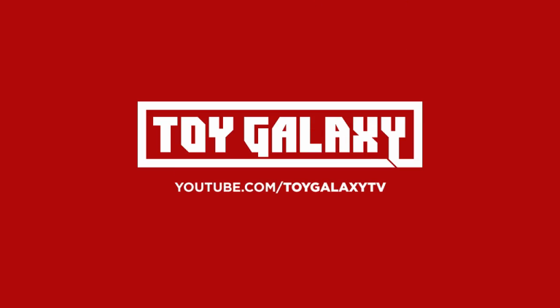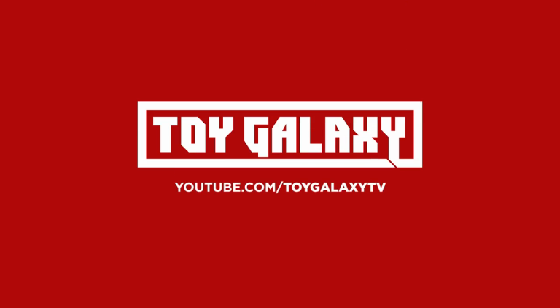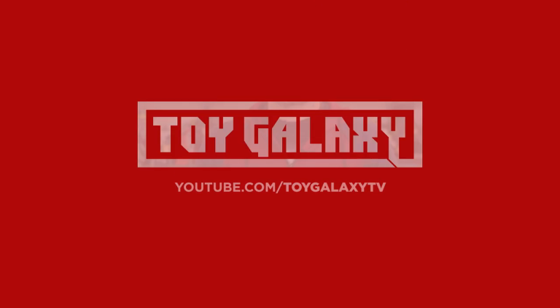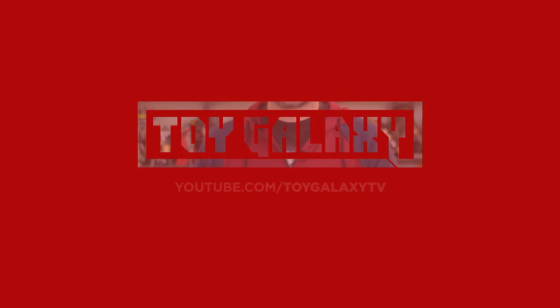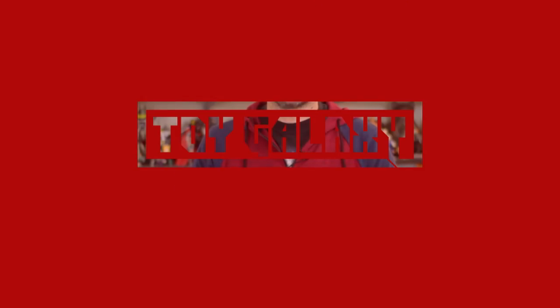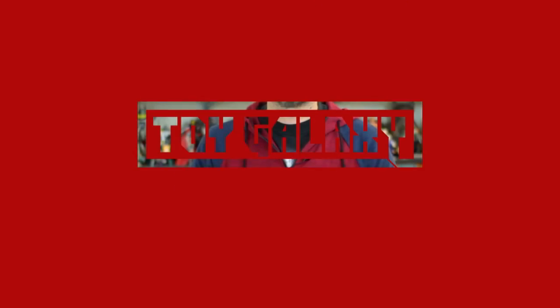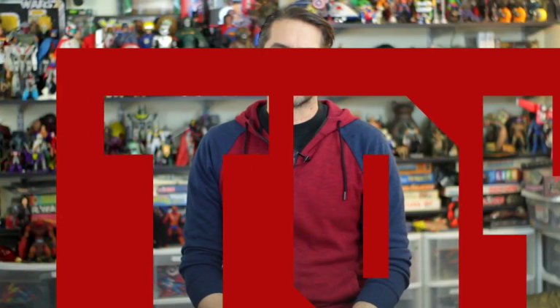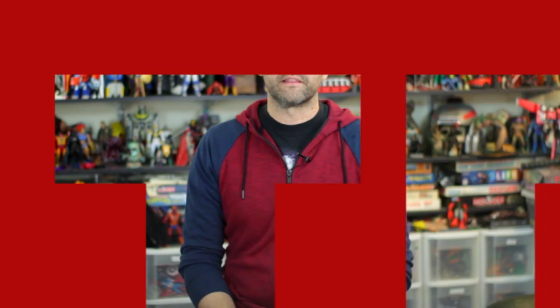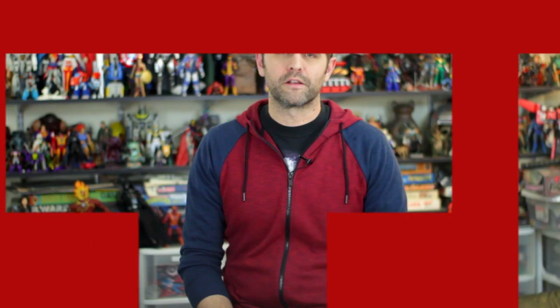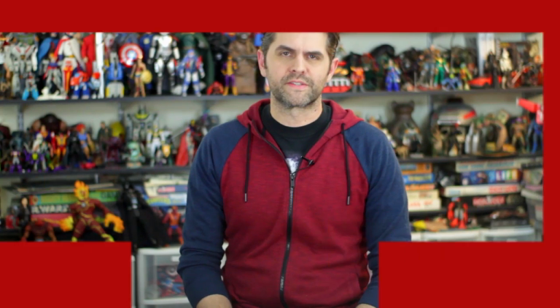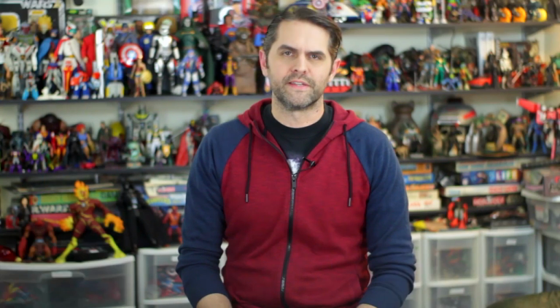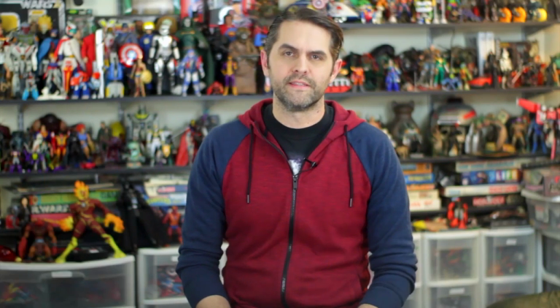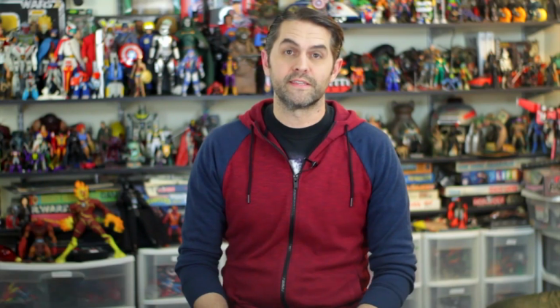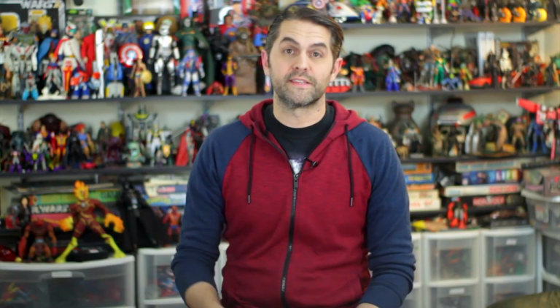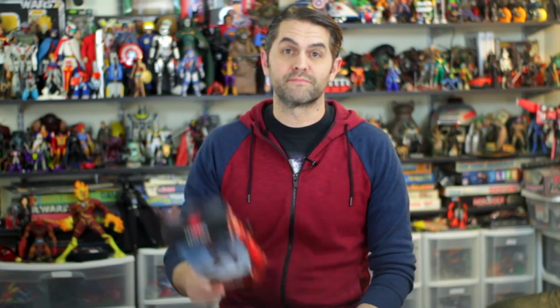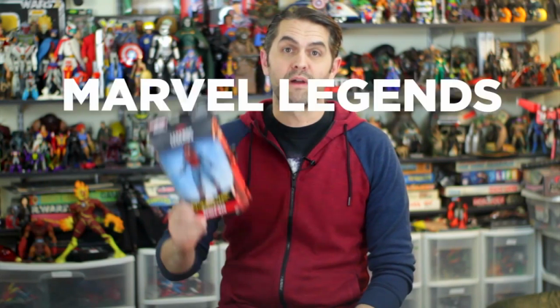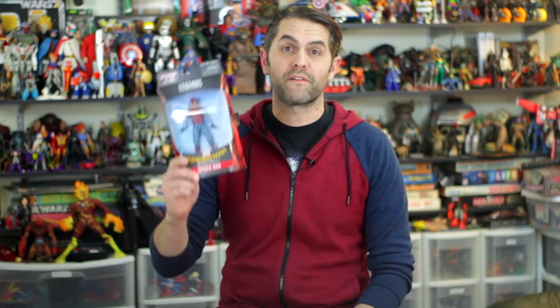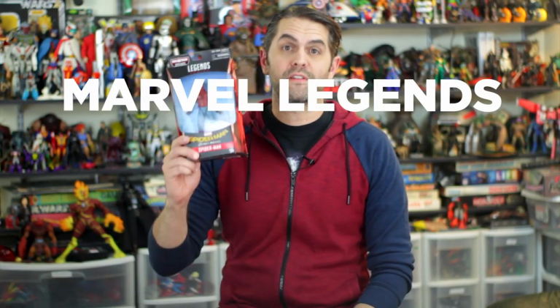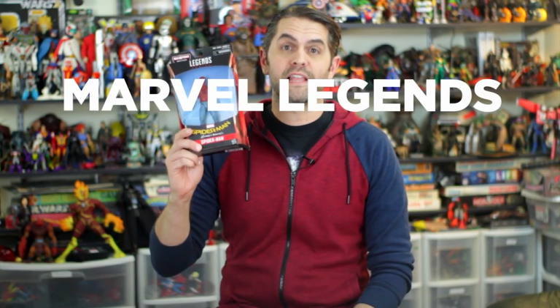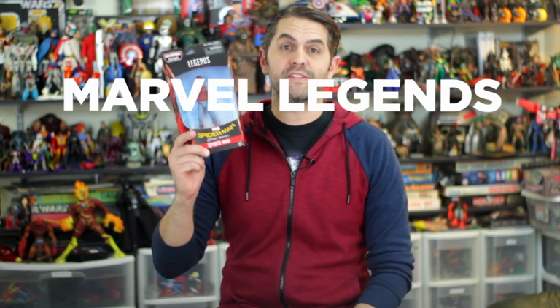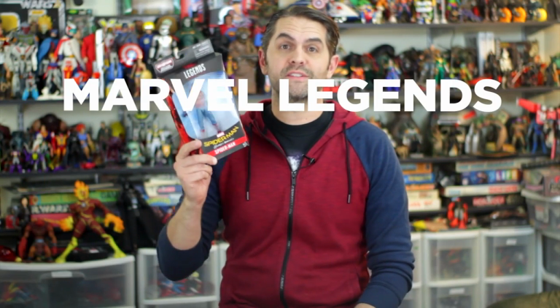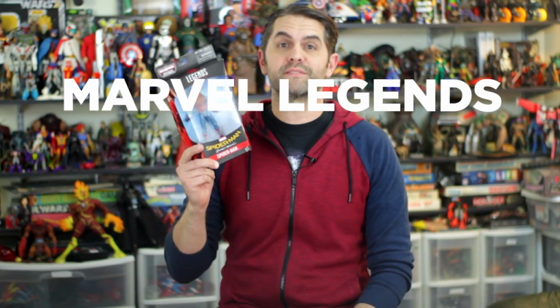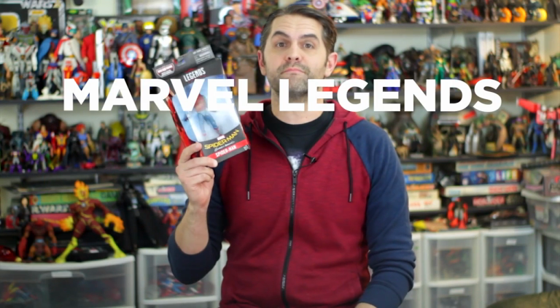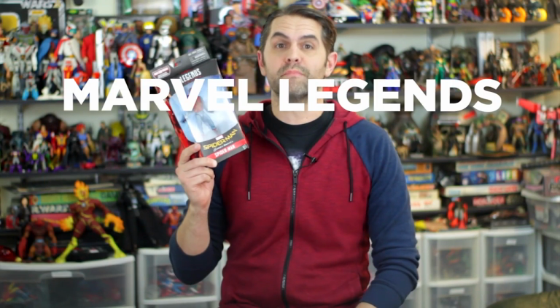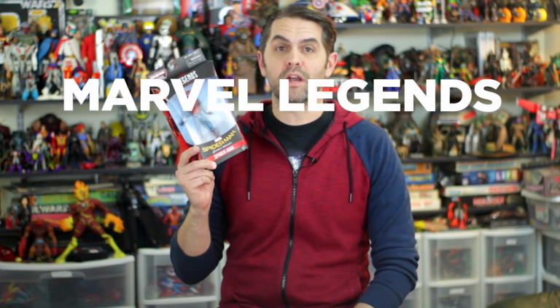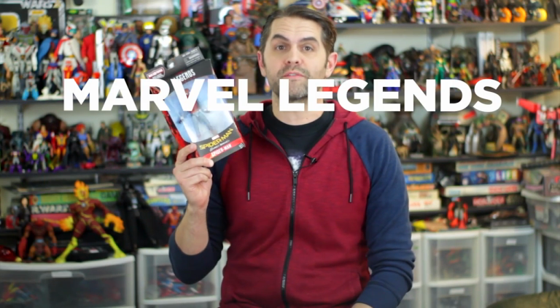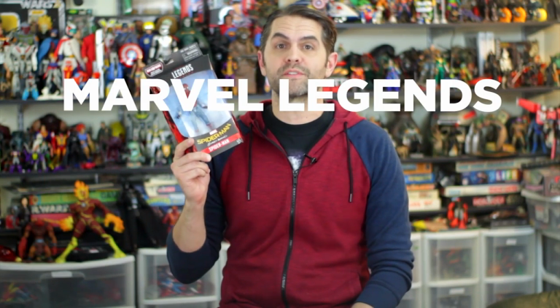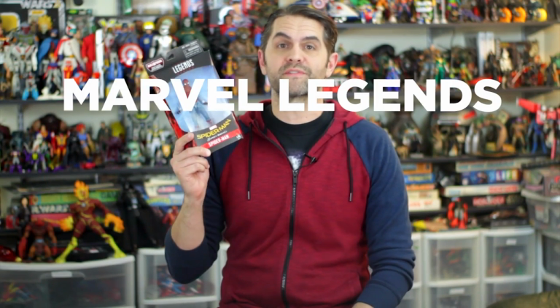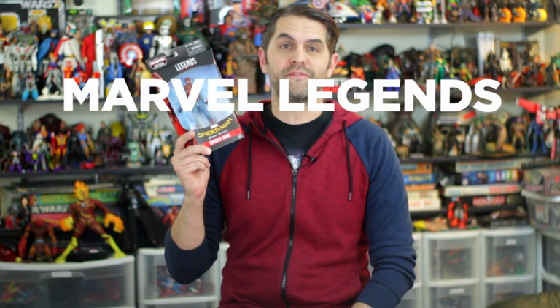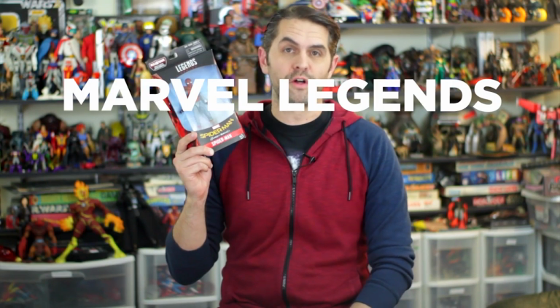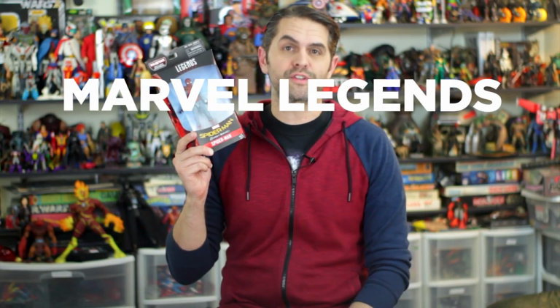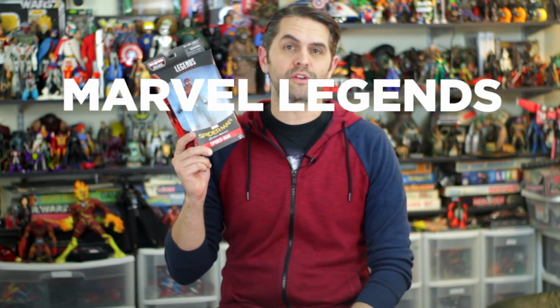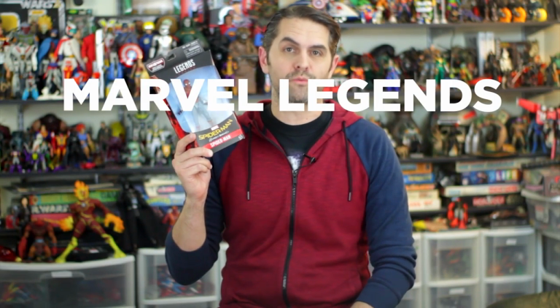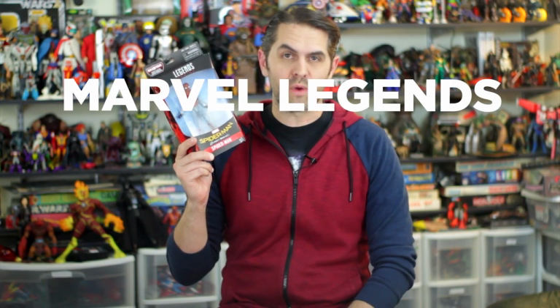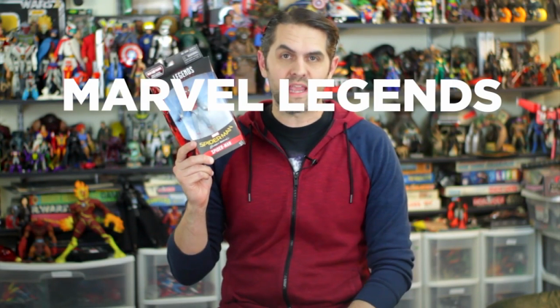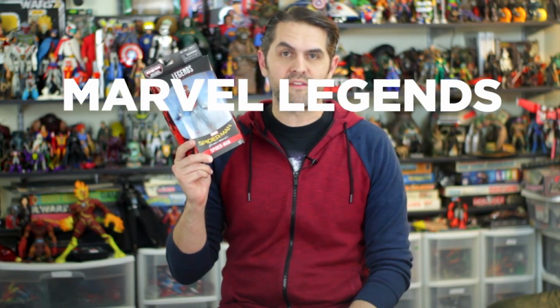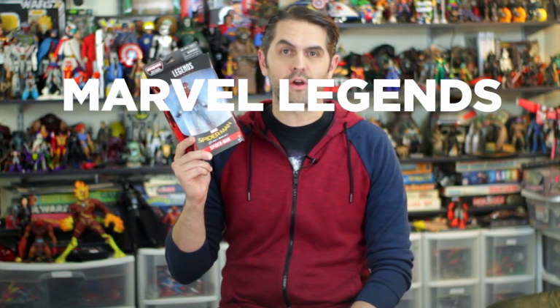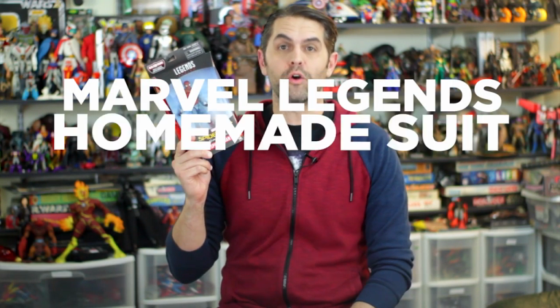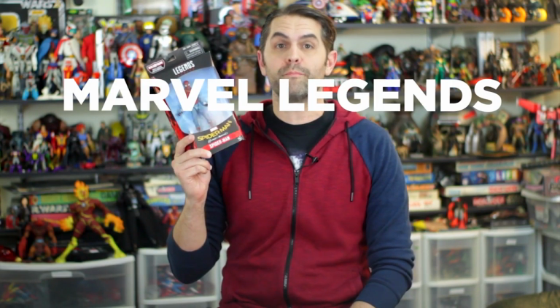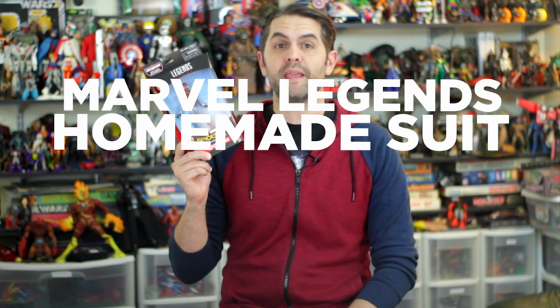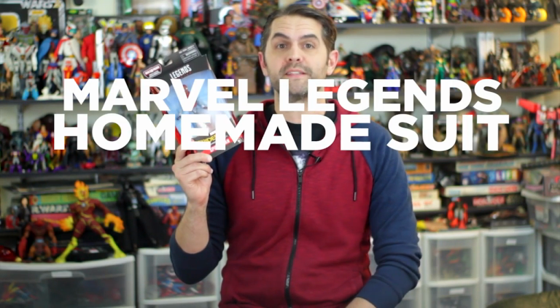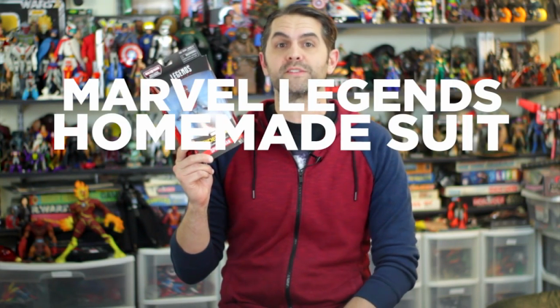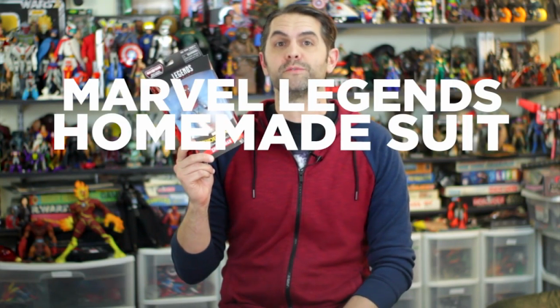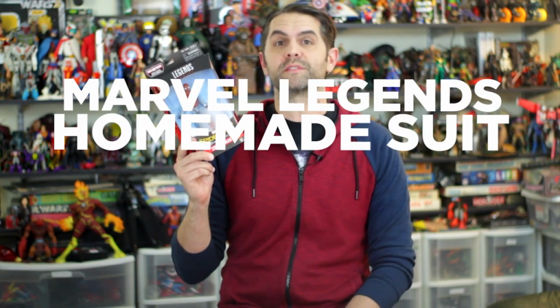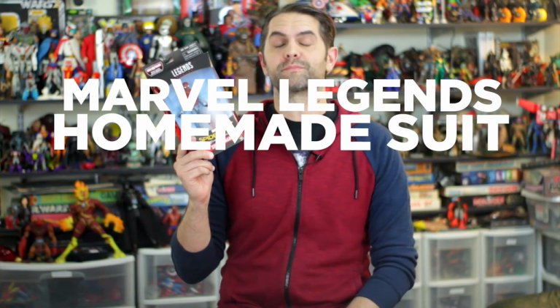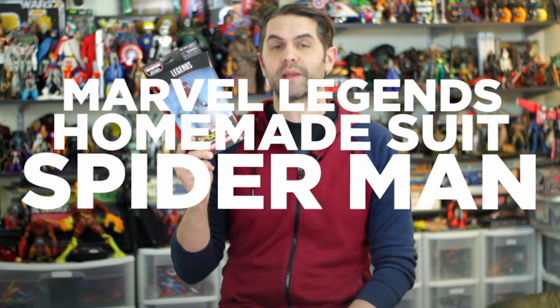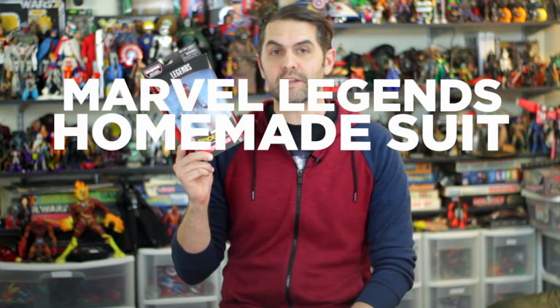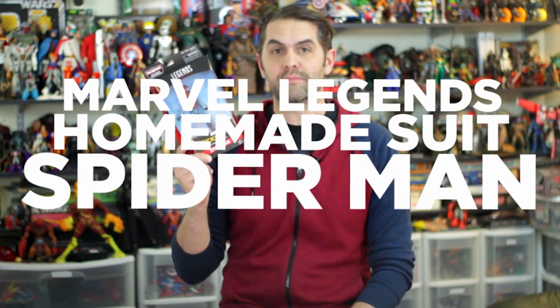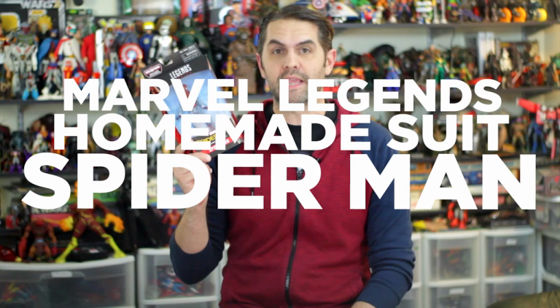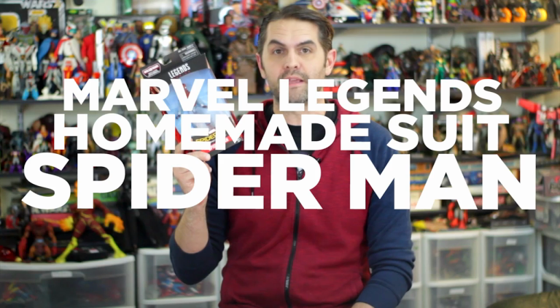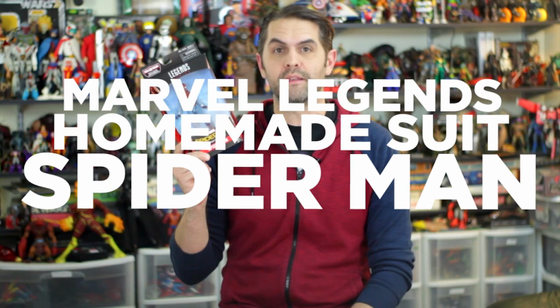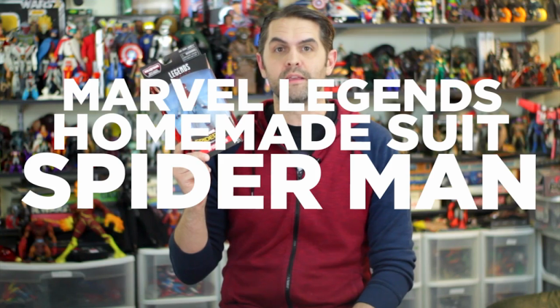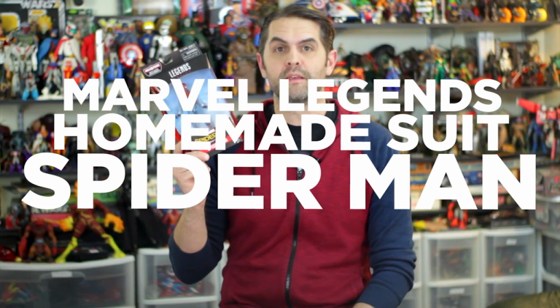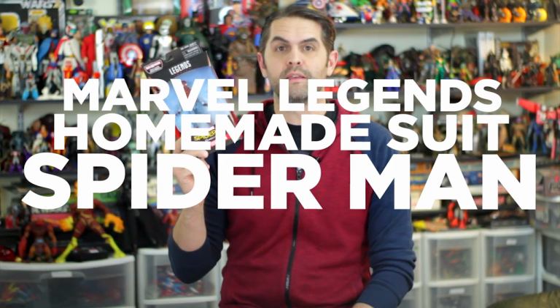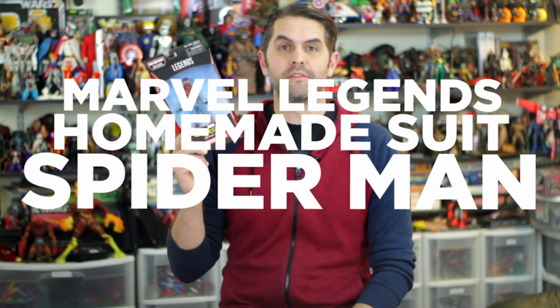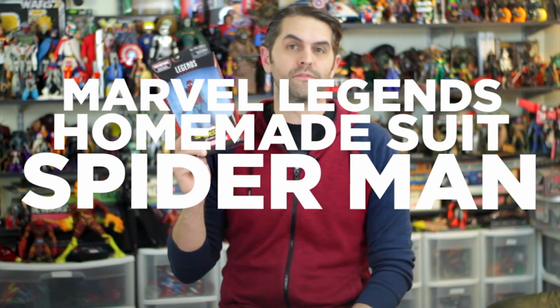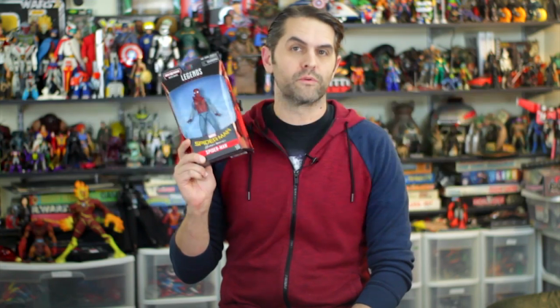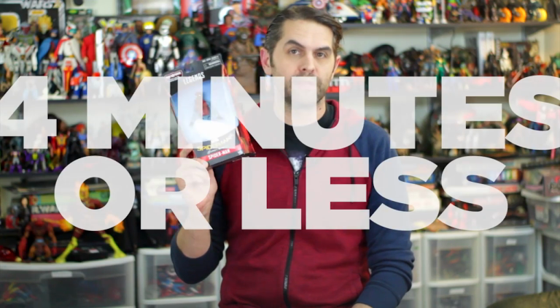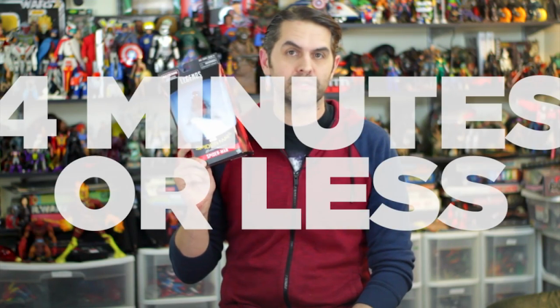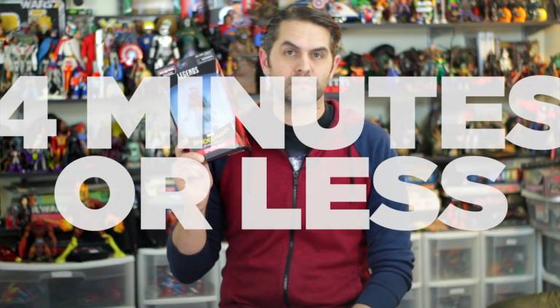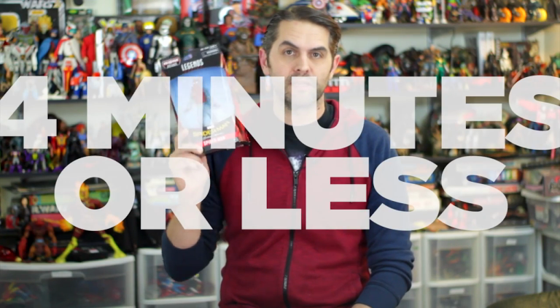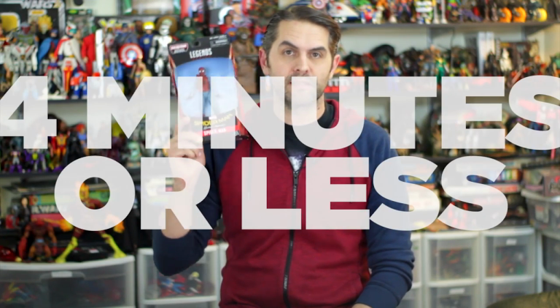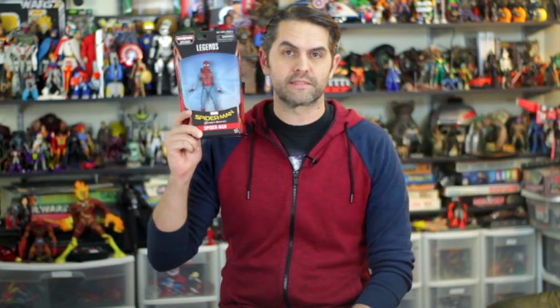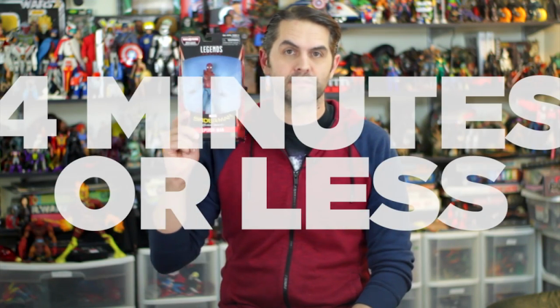Hi, I'm Dan Larson and this is Marvel Legends Marvel's Vulture Wave Homemade Suit Spider-Man in four minutes or less.